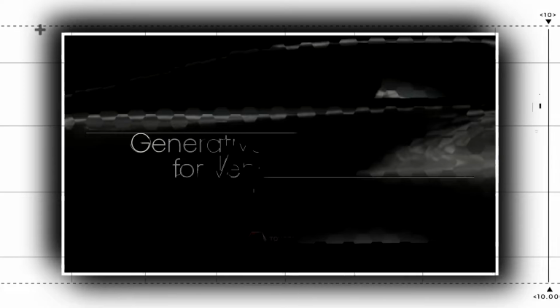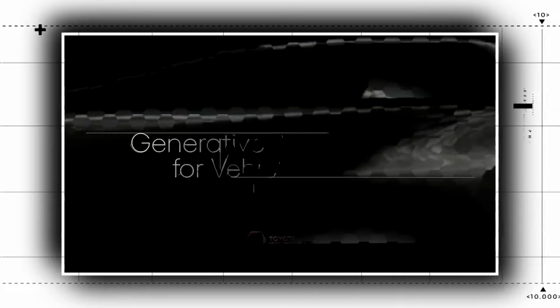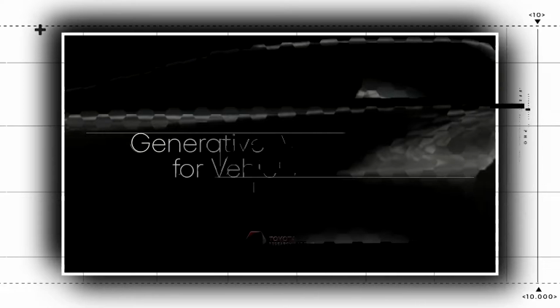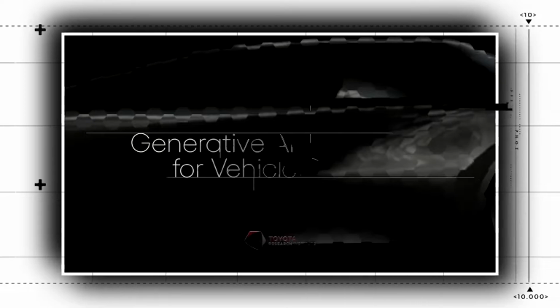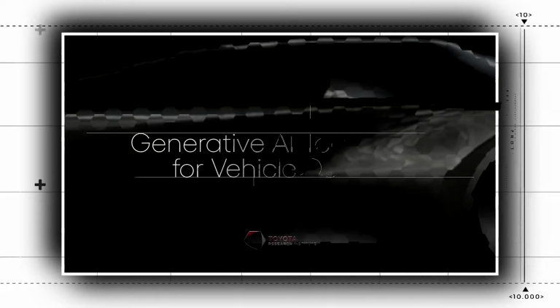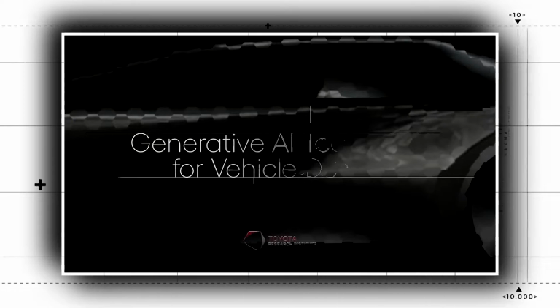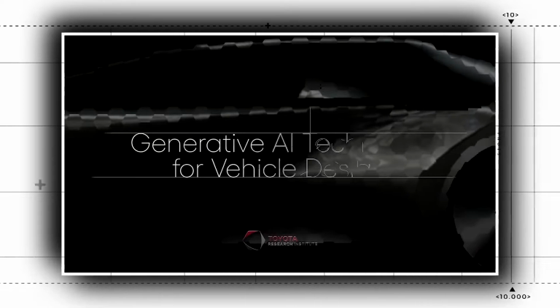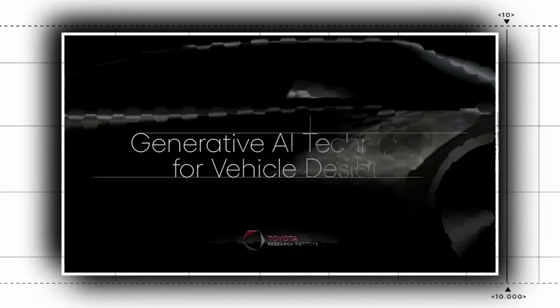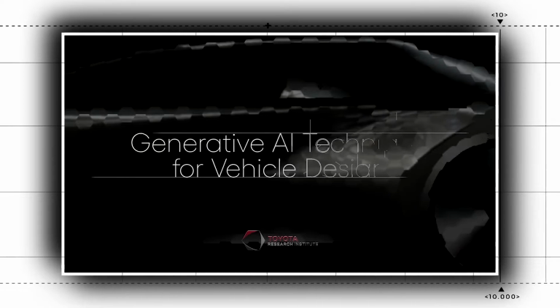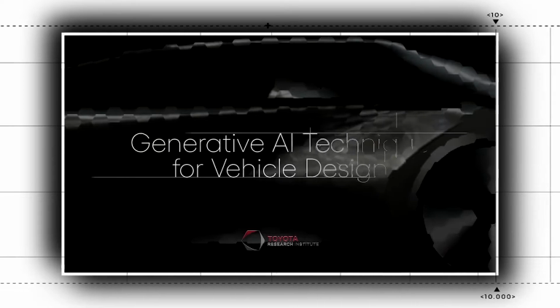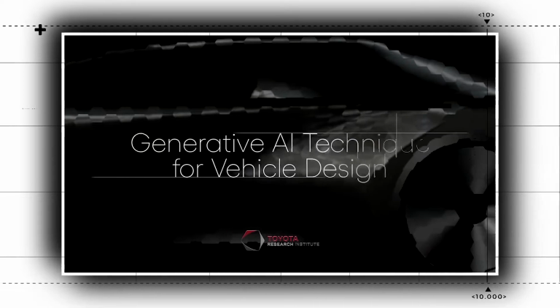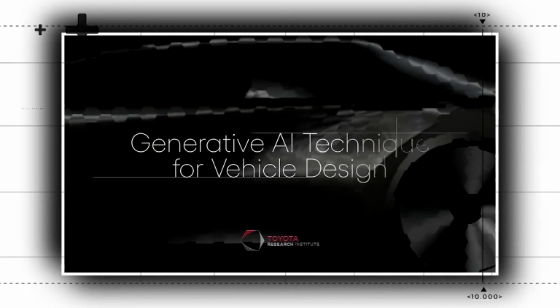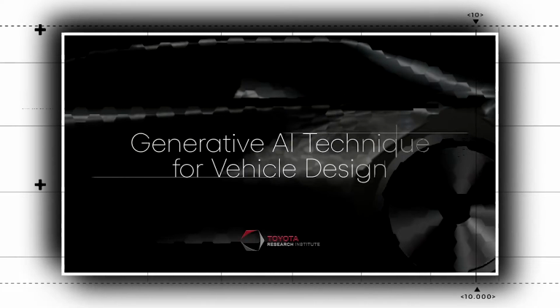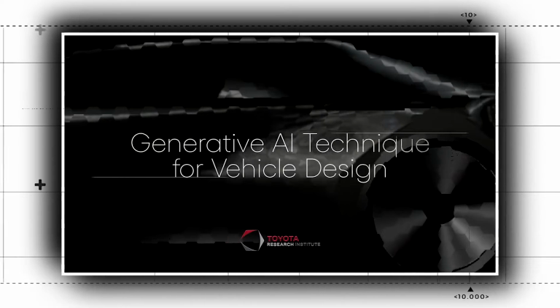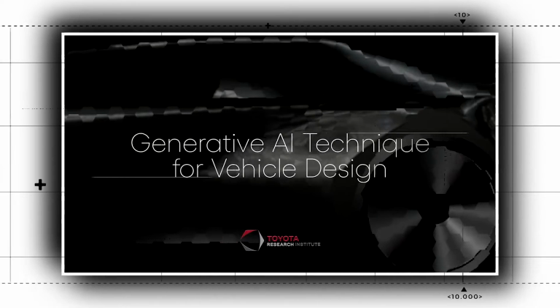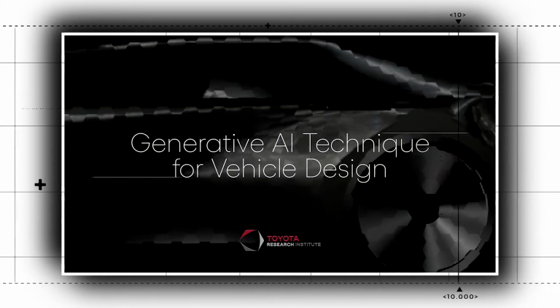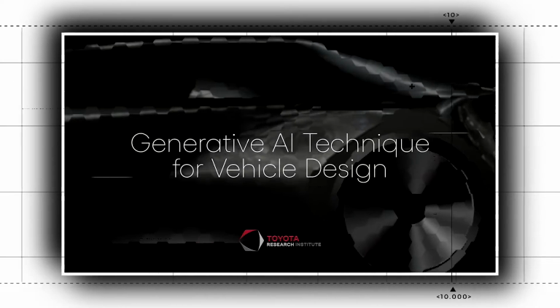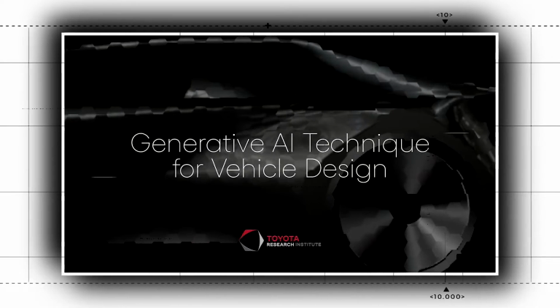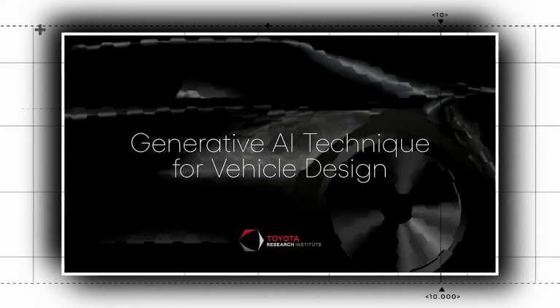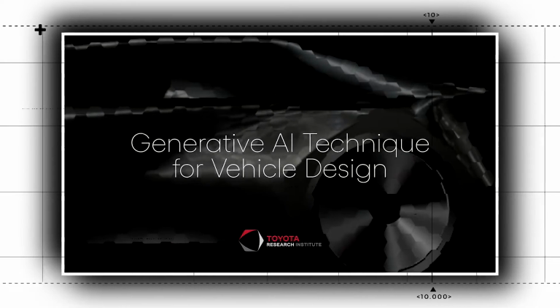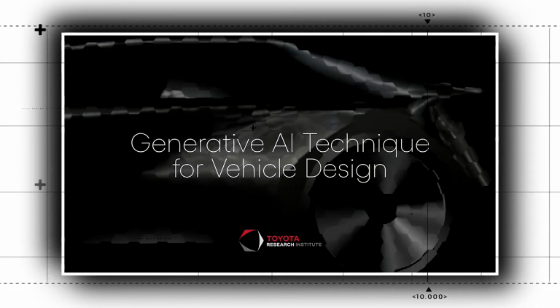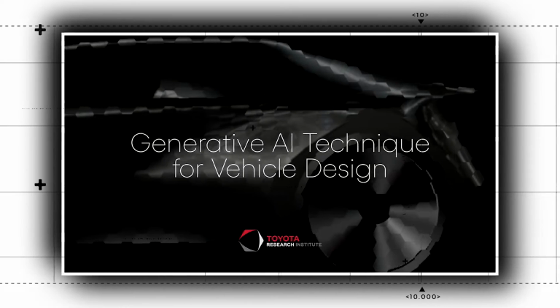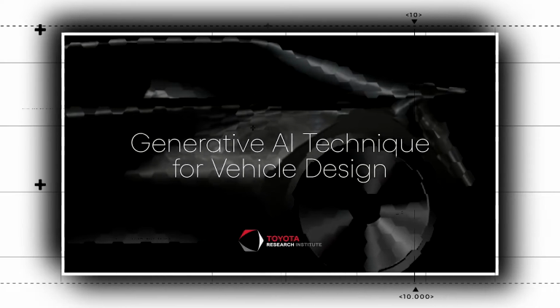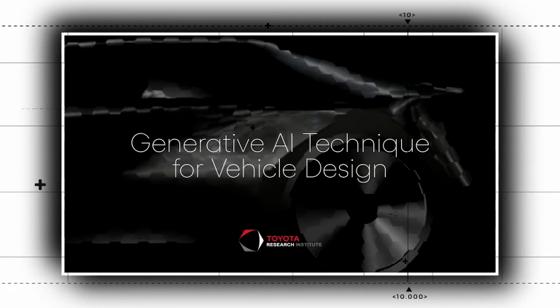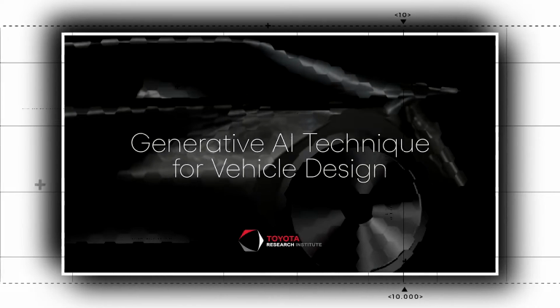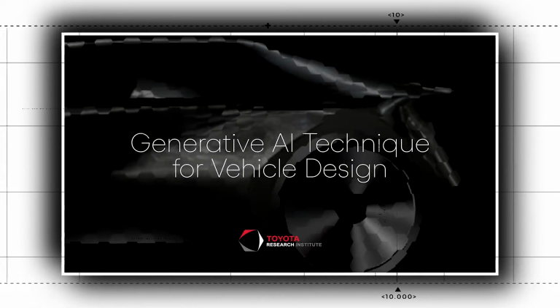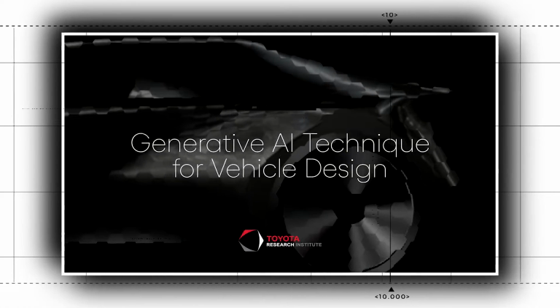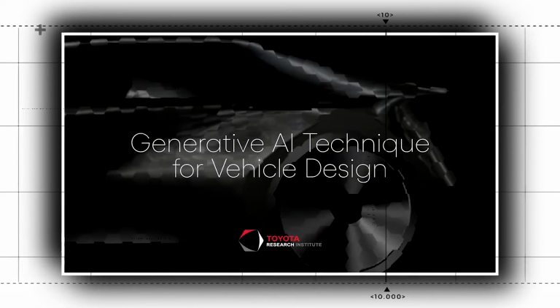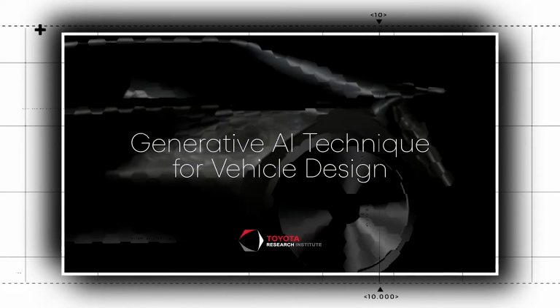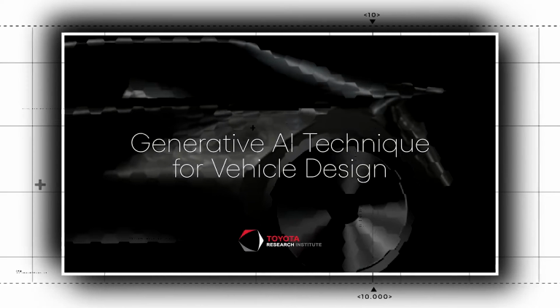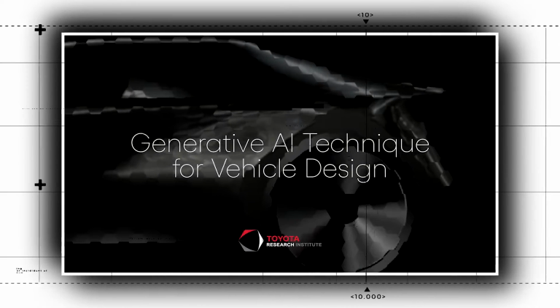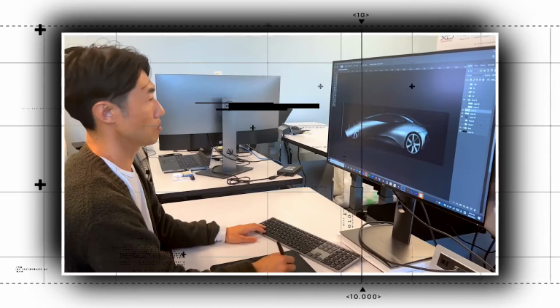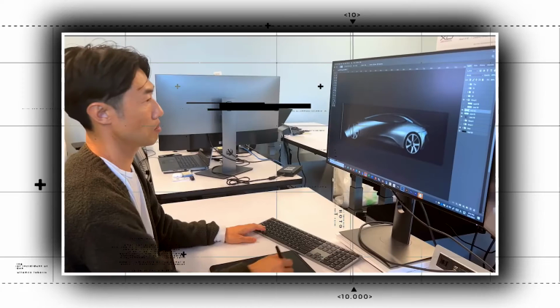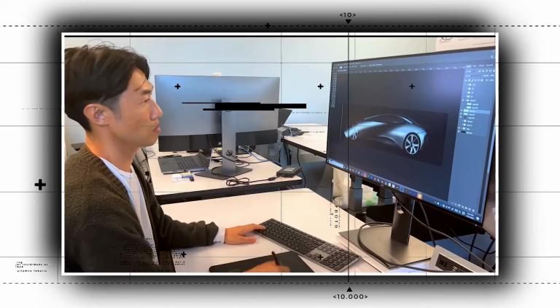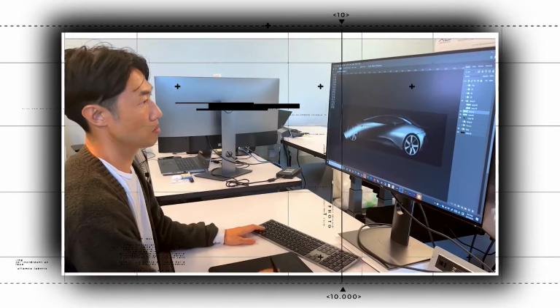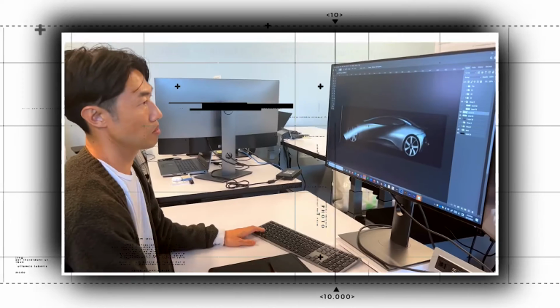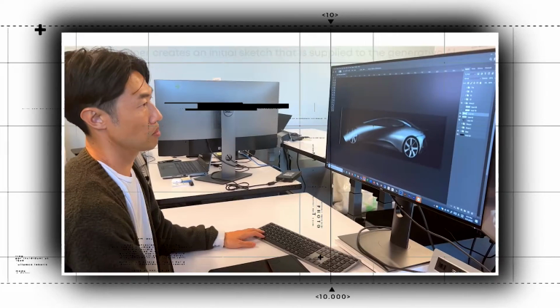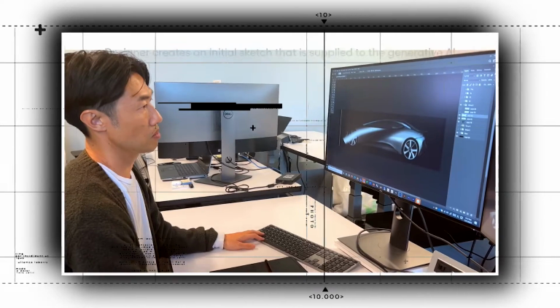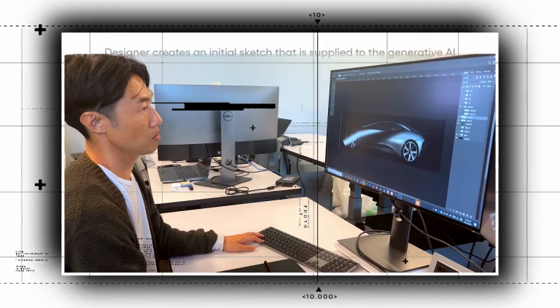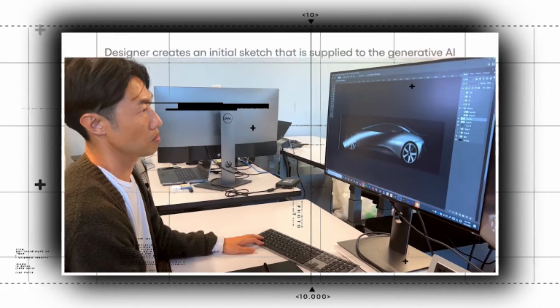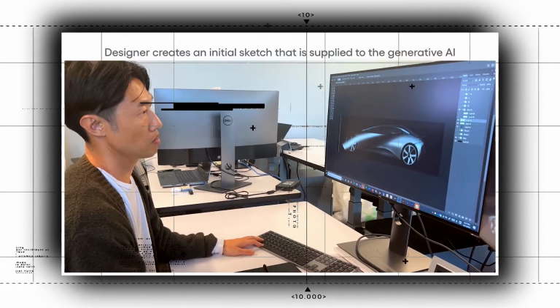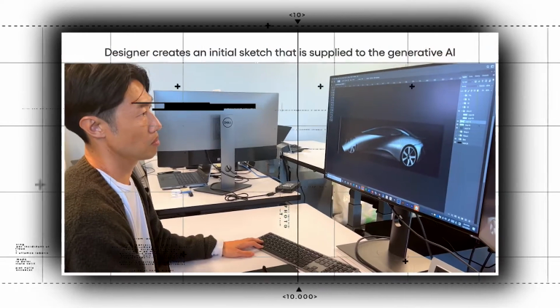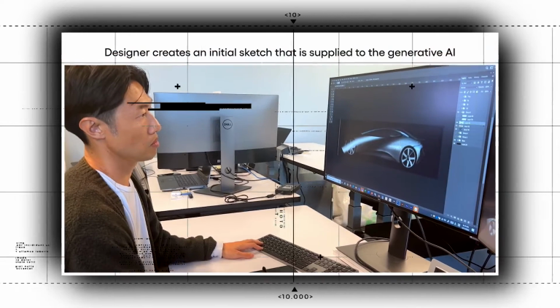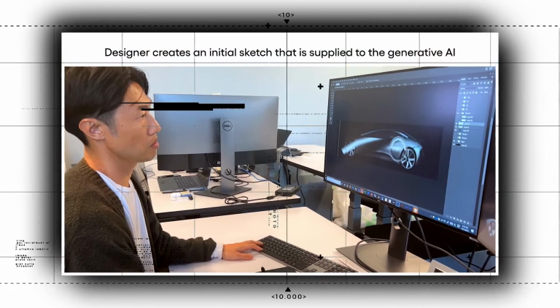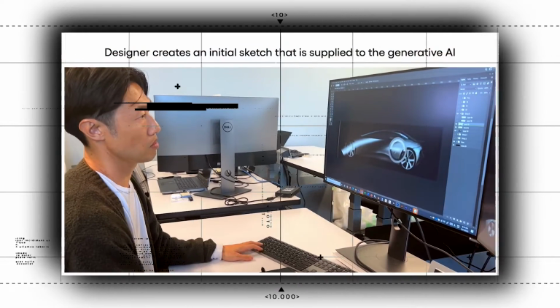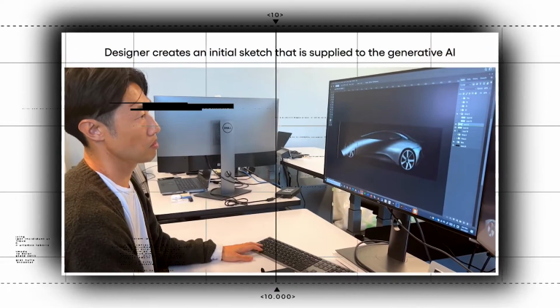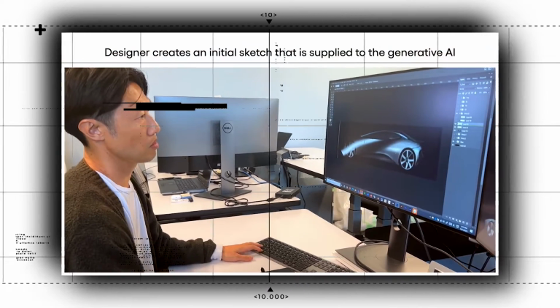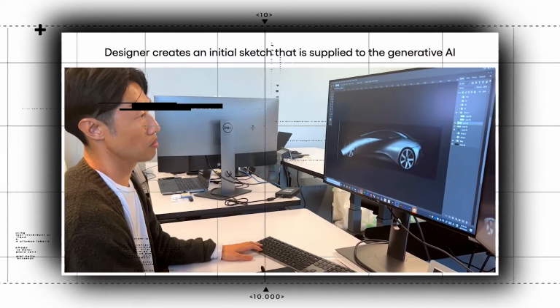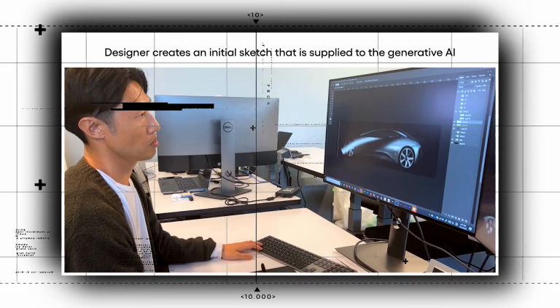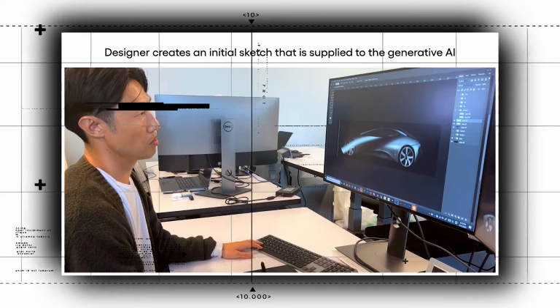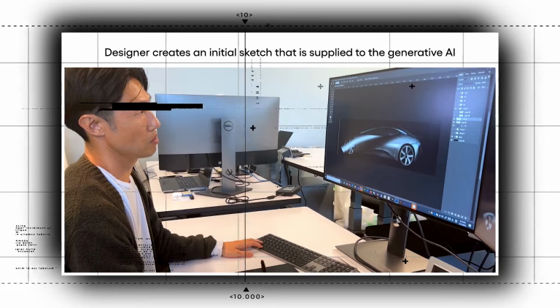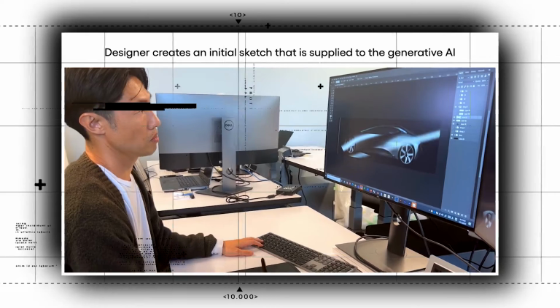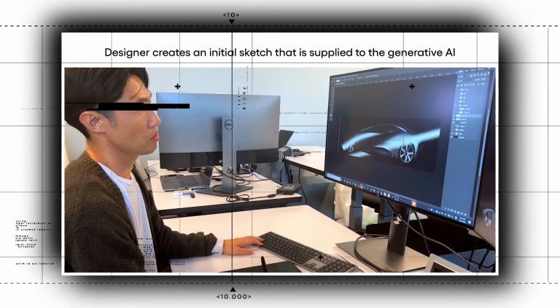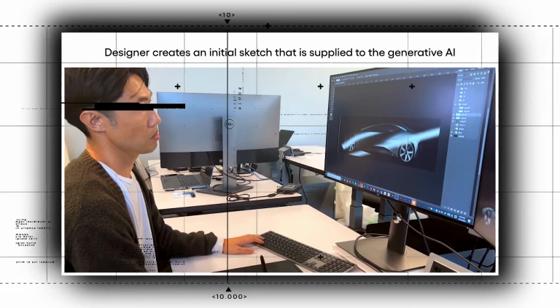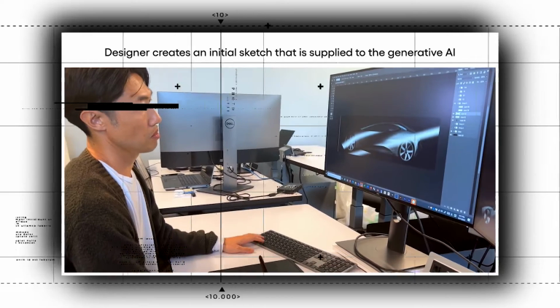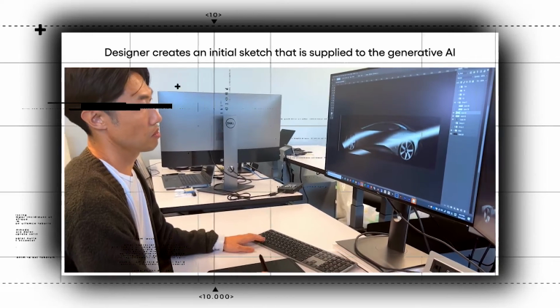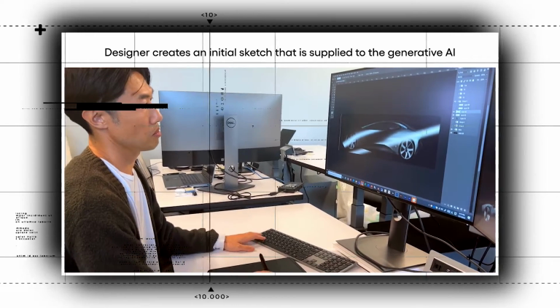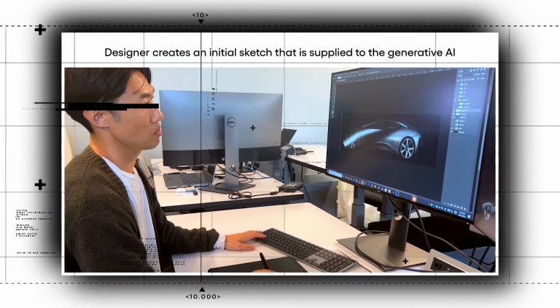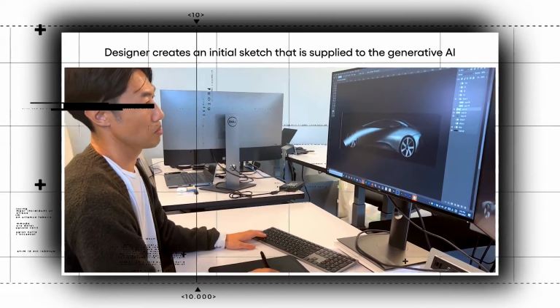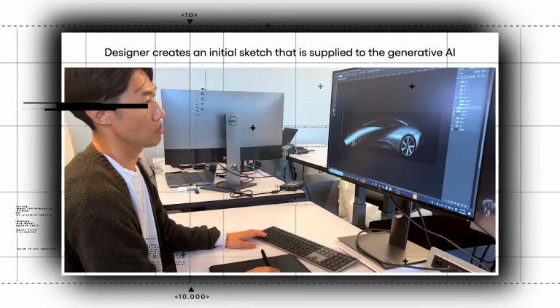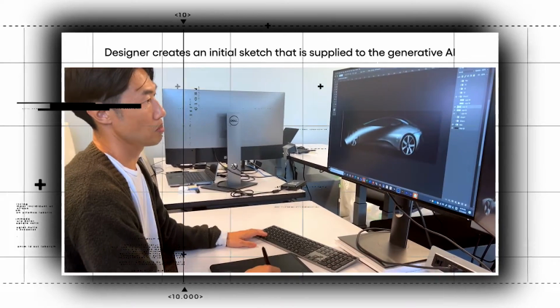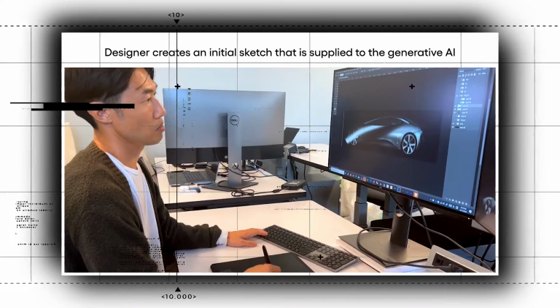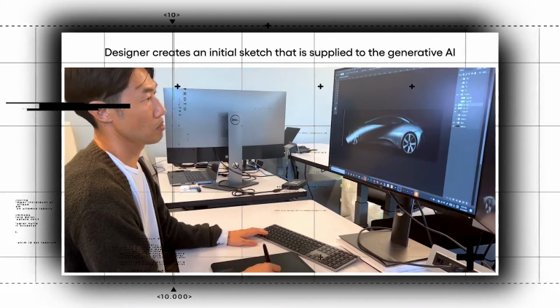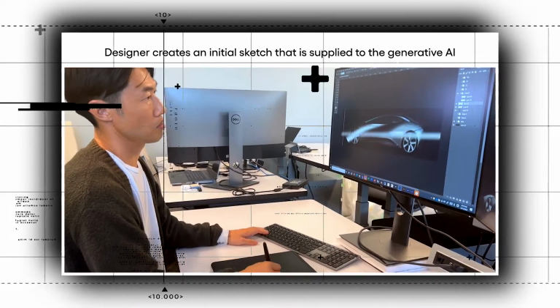Today, the Toyota Research Institute (TRI) announced a generative artificial intelligence (AI) method to help vehicle designers.